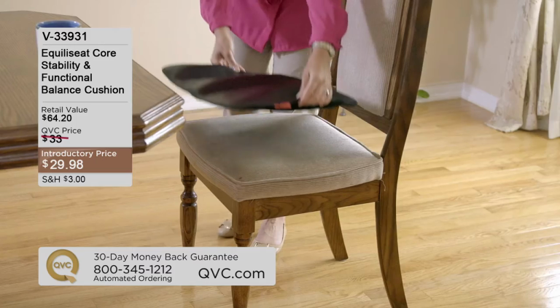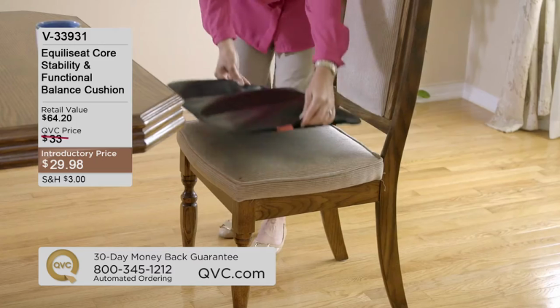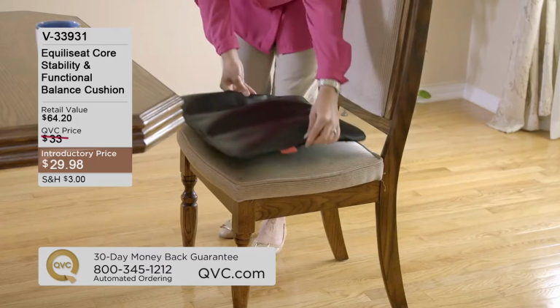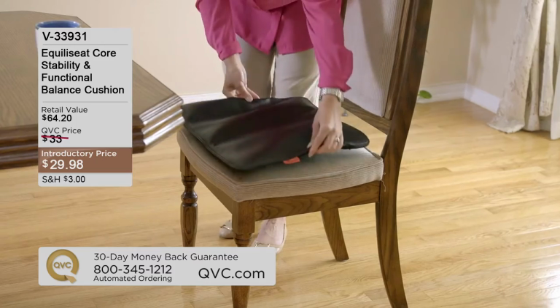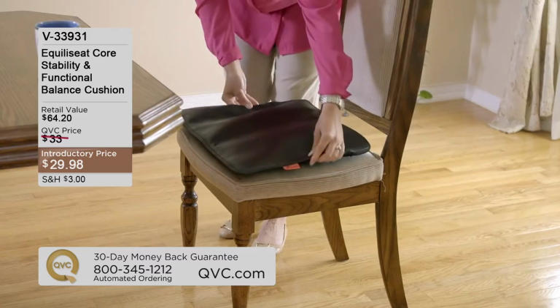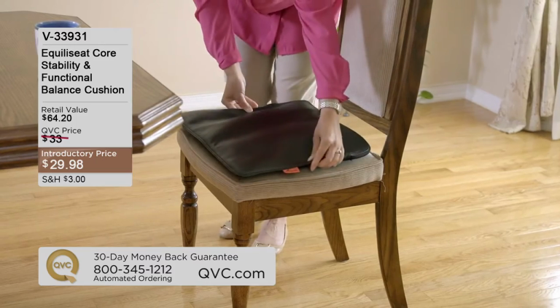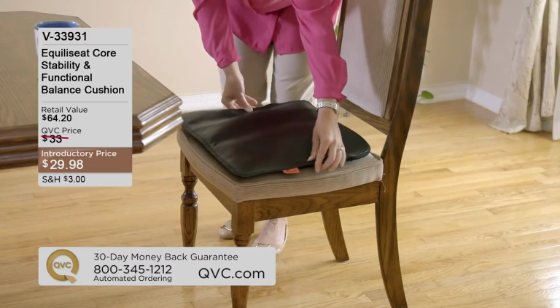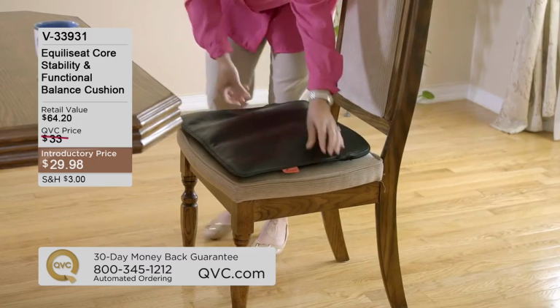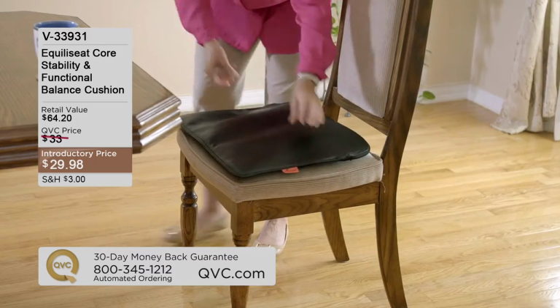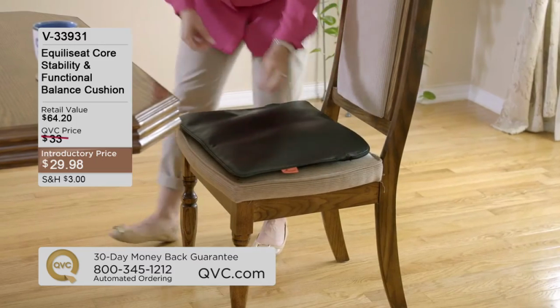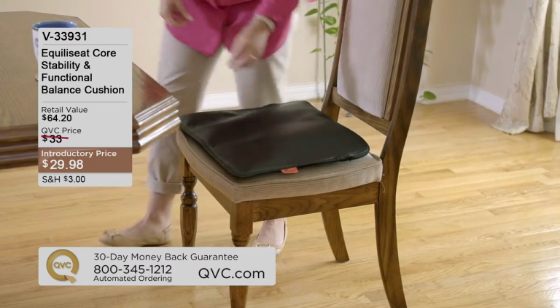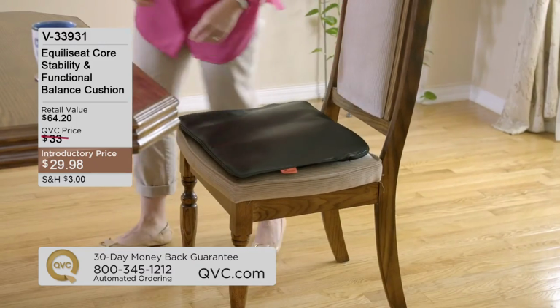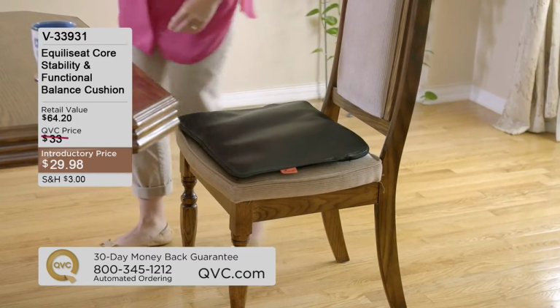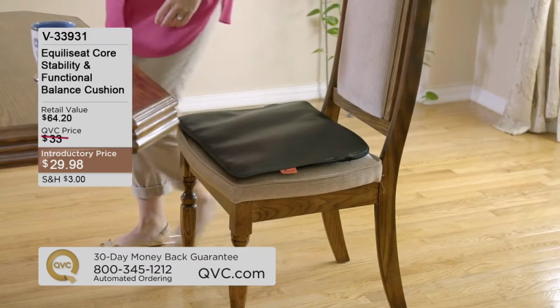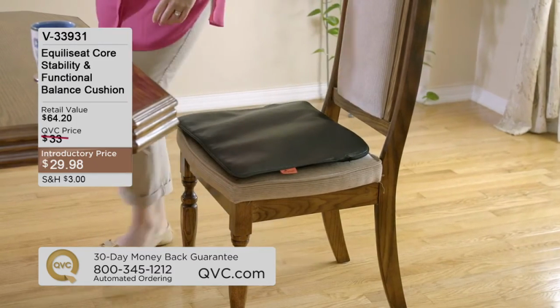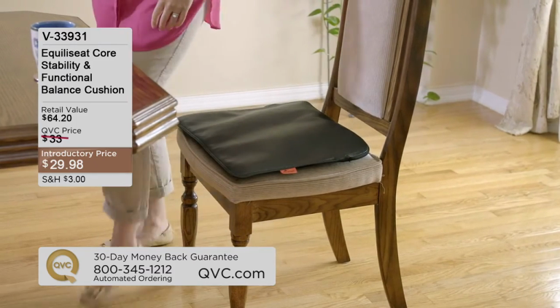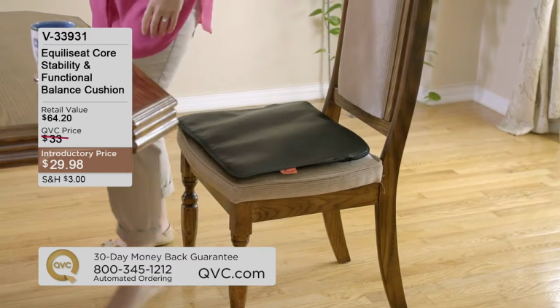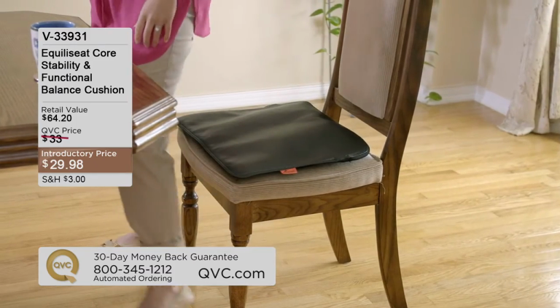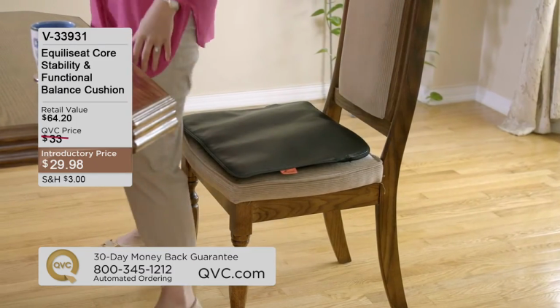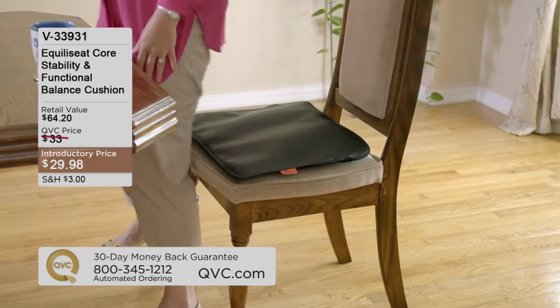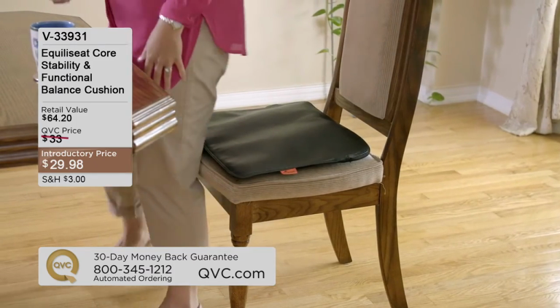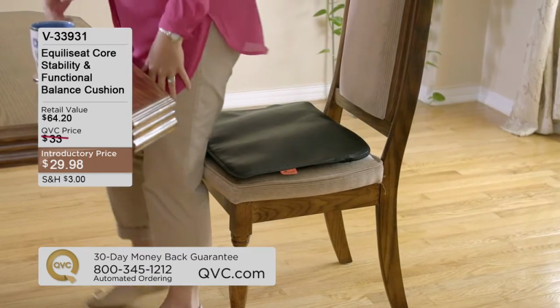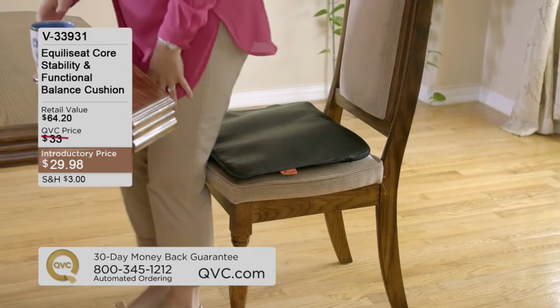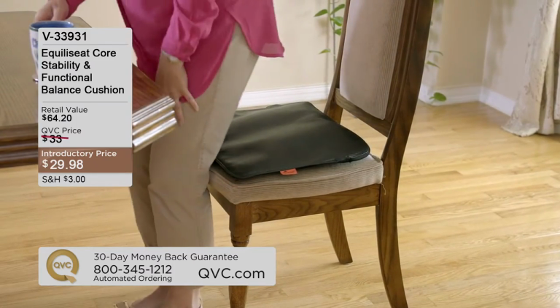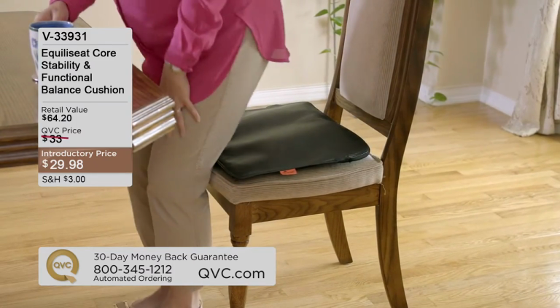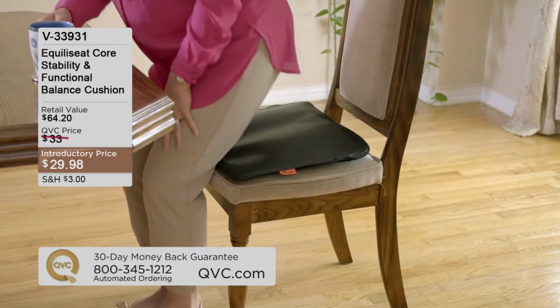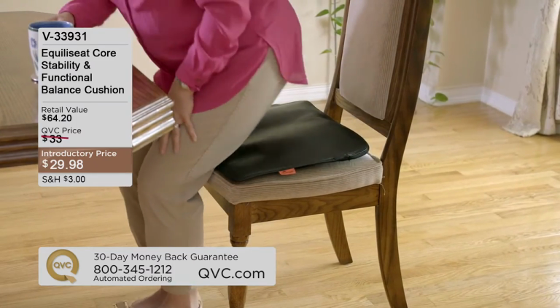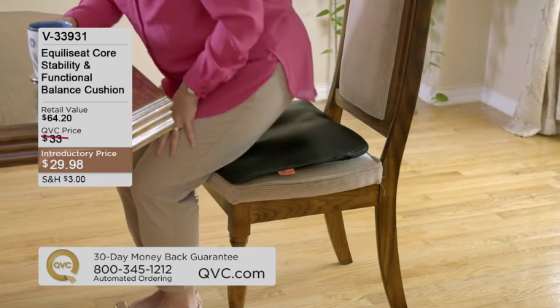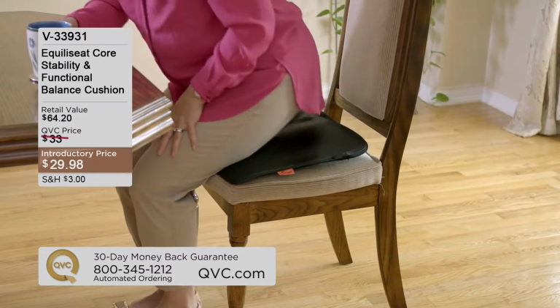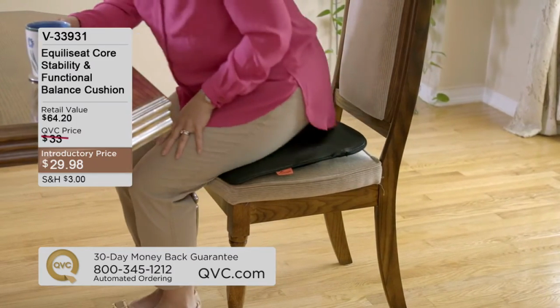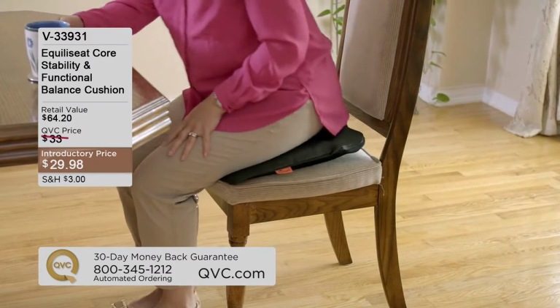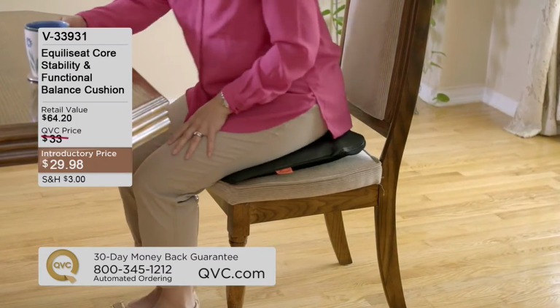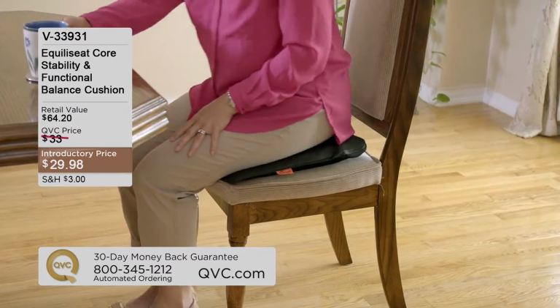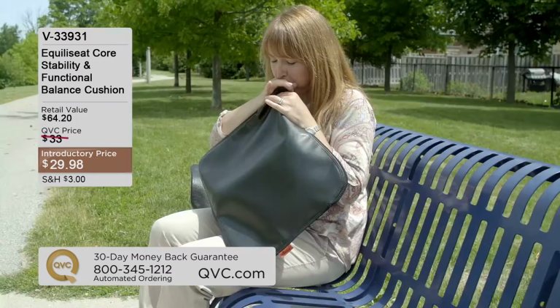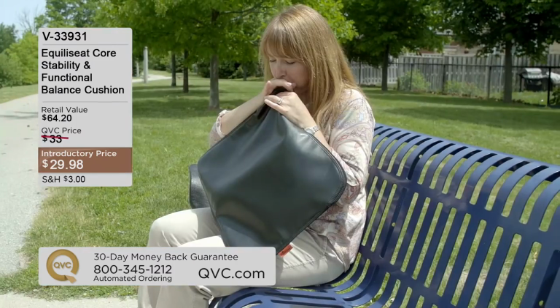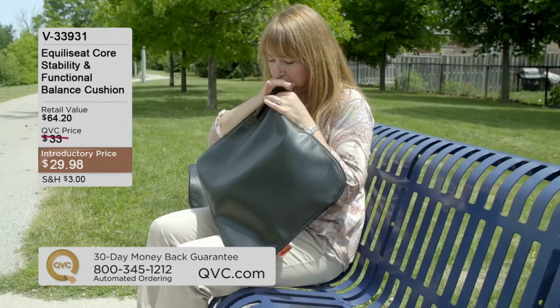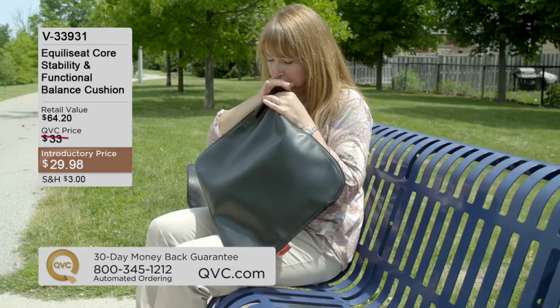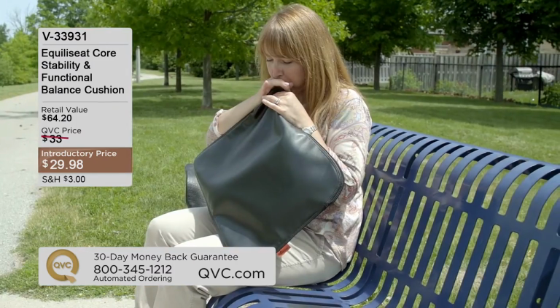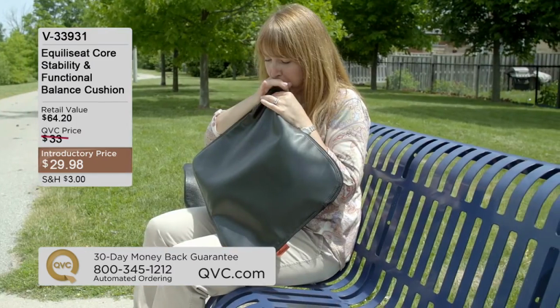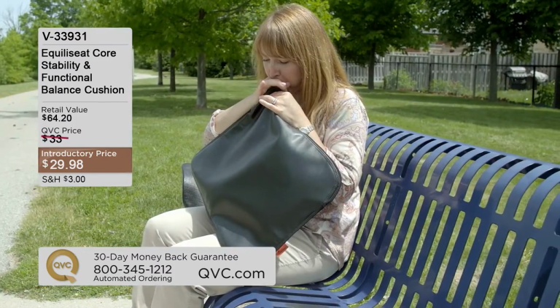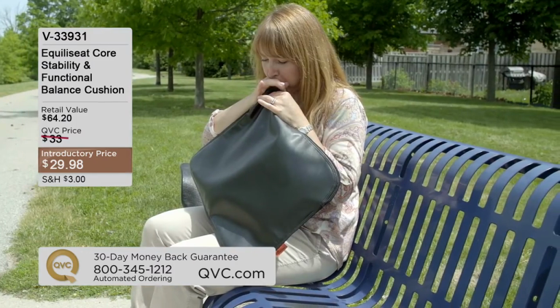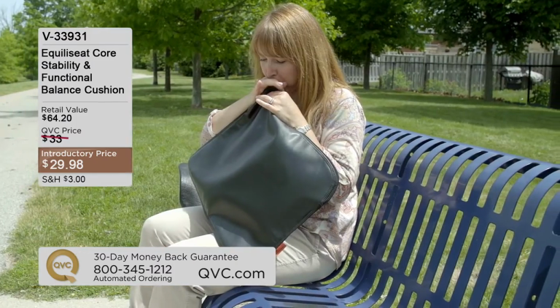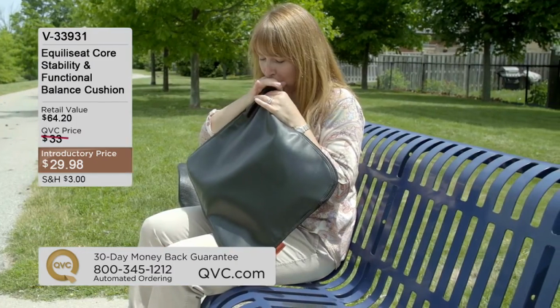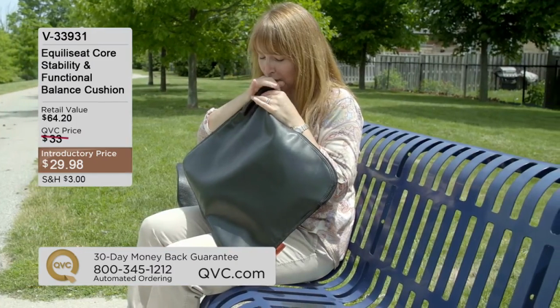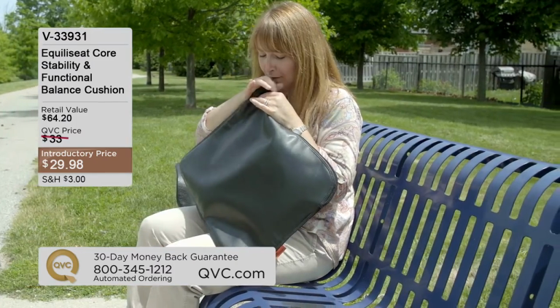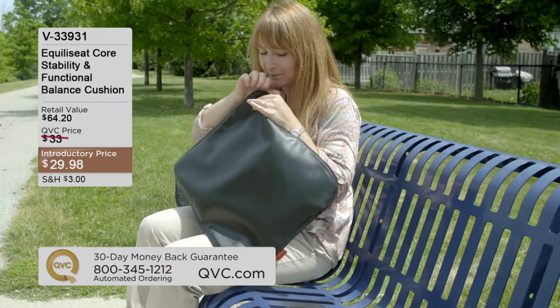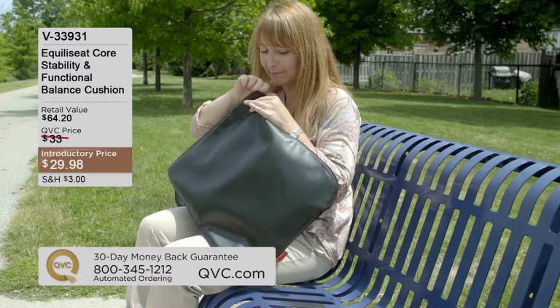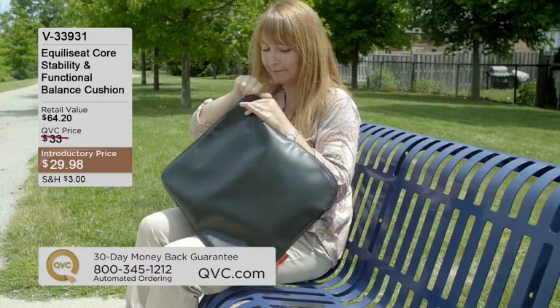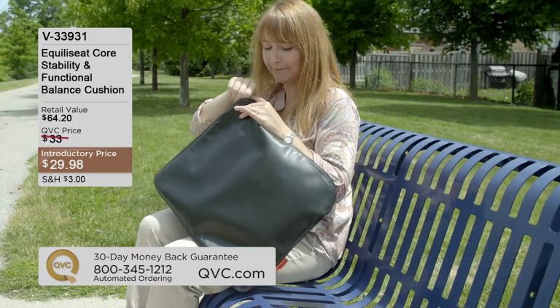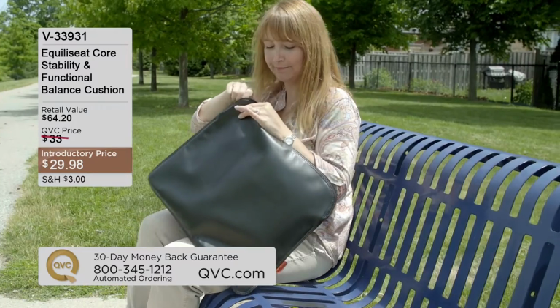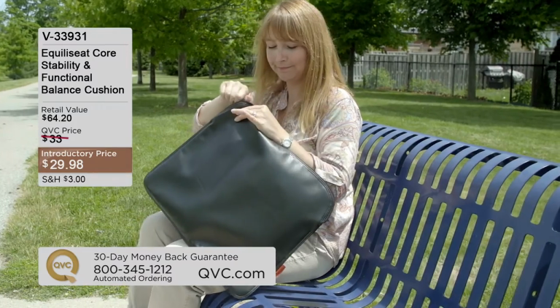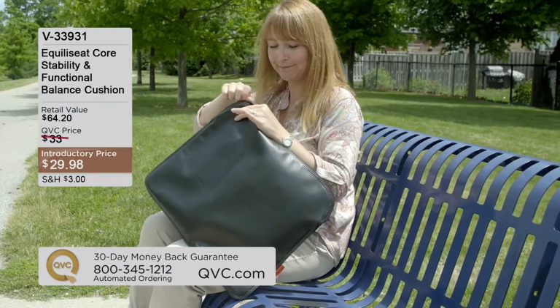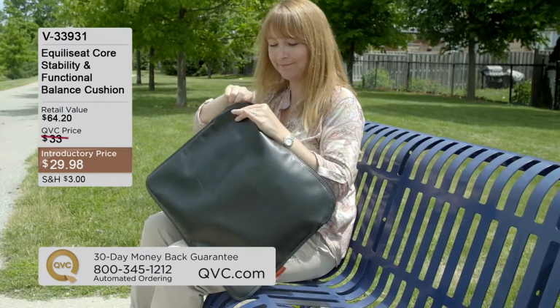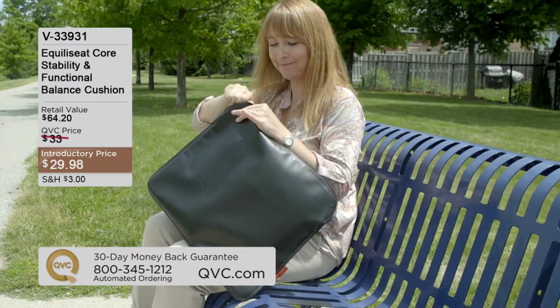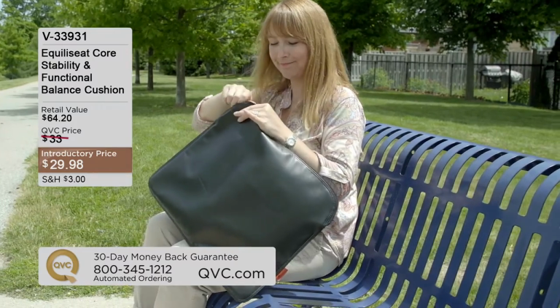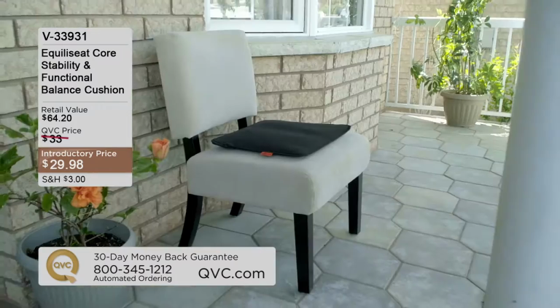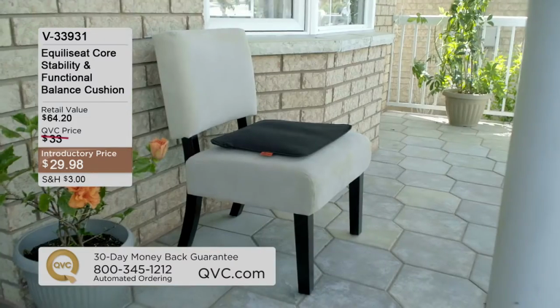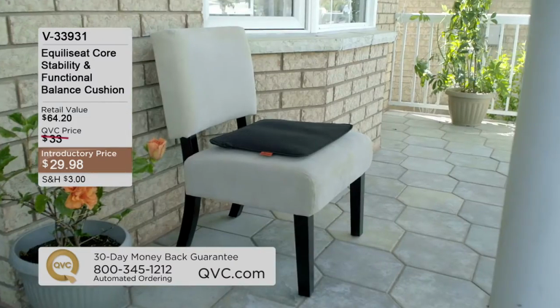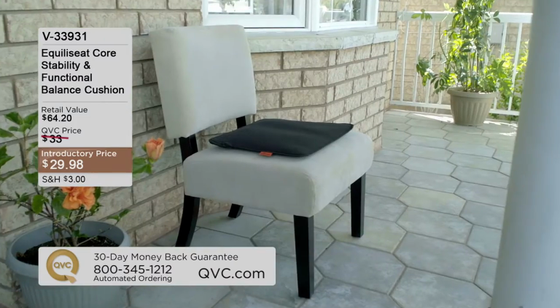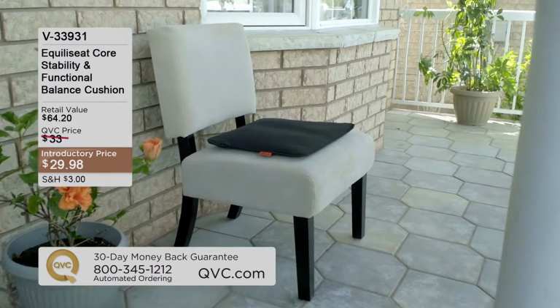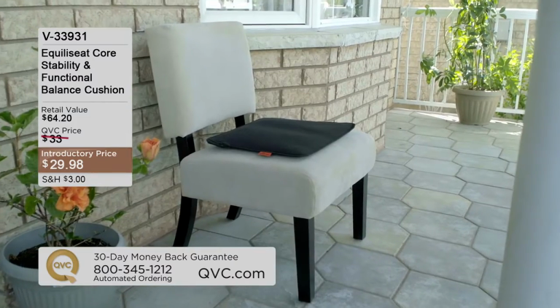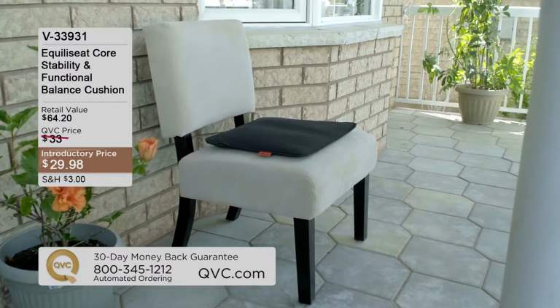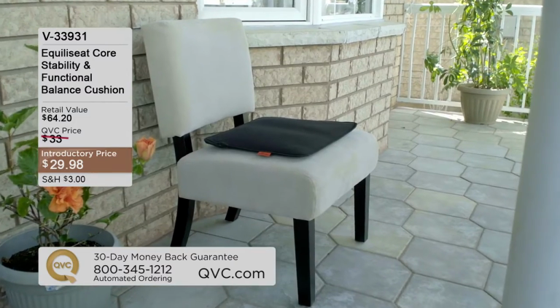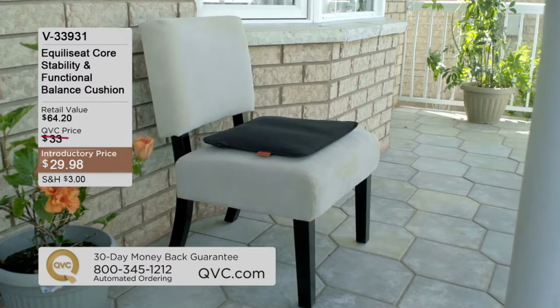If you have an old recliner that you use all the time, the dining room chairs, etc., and they're just not giving you the support, this is going to be the solution.